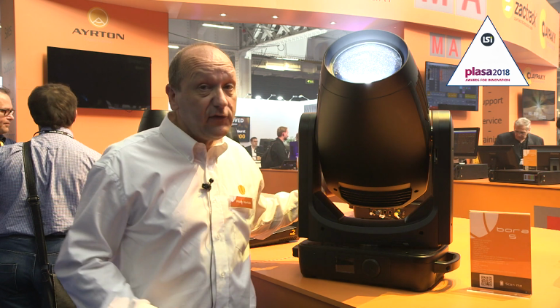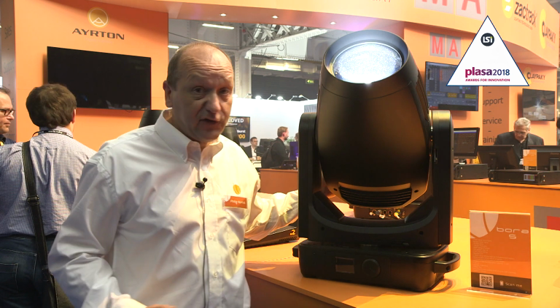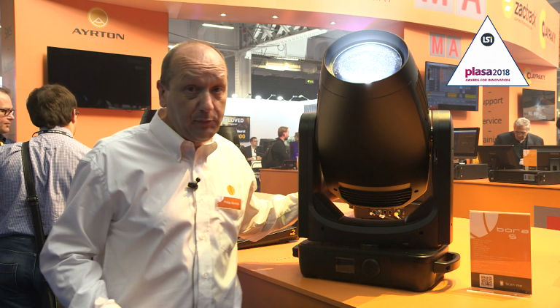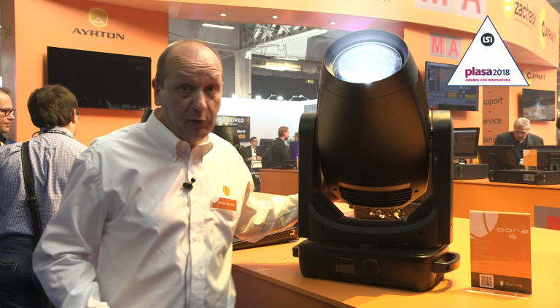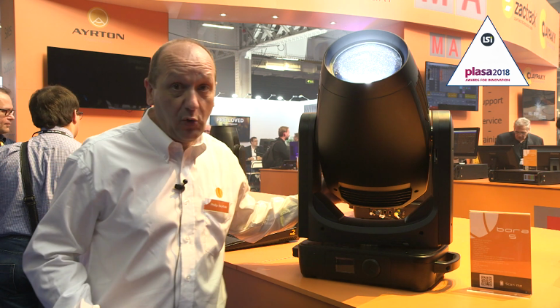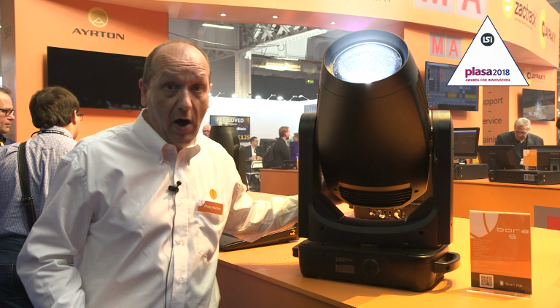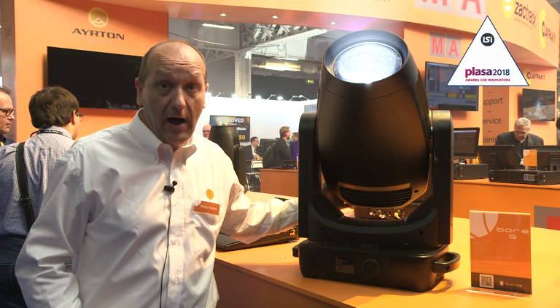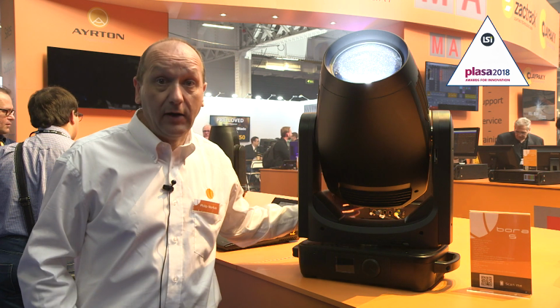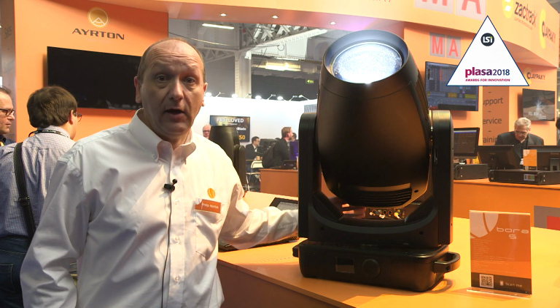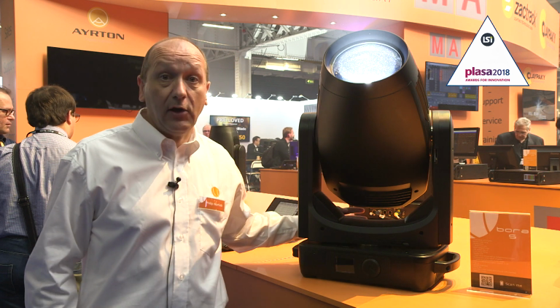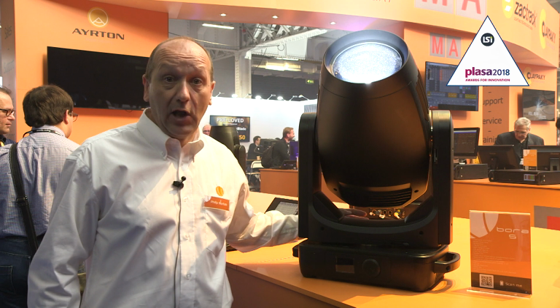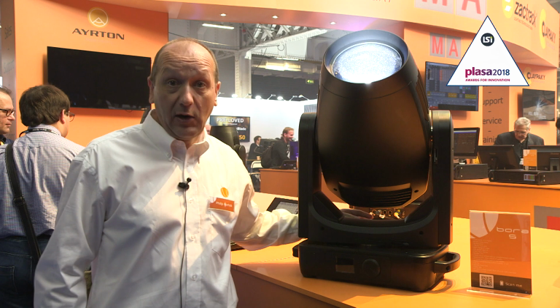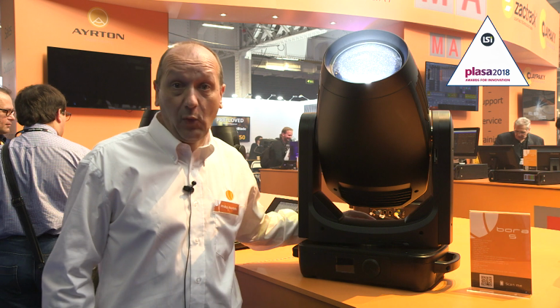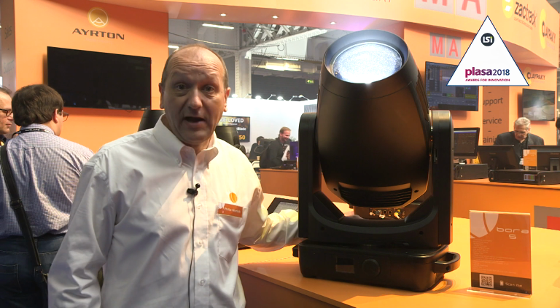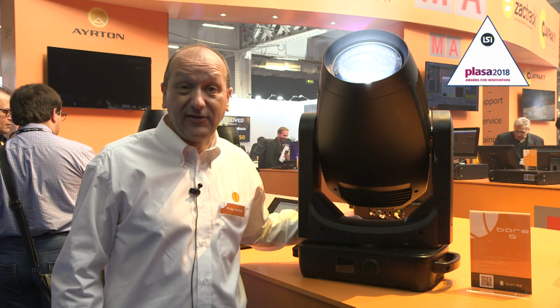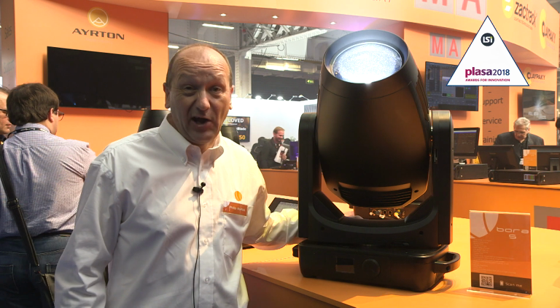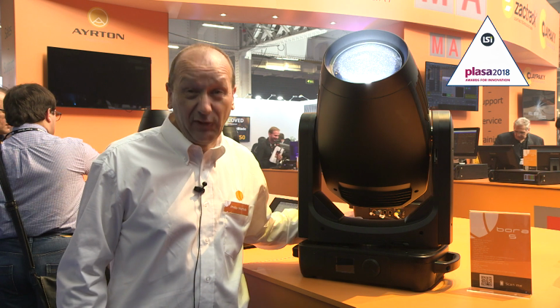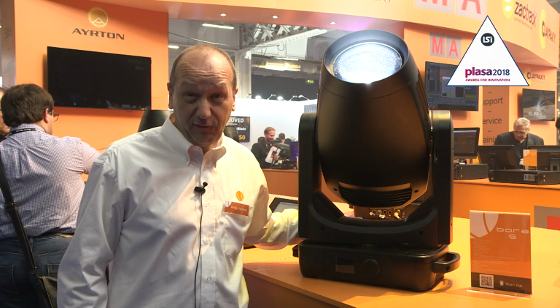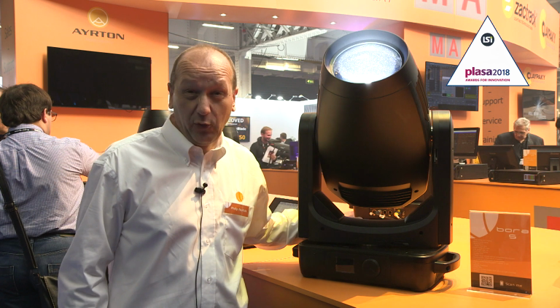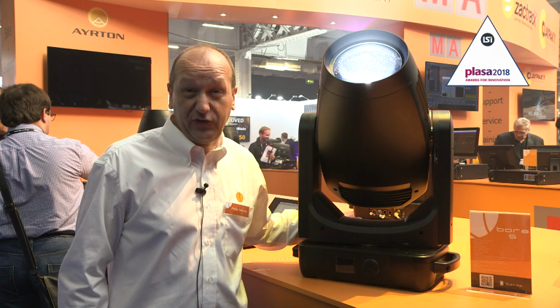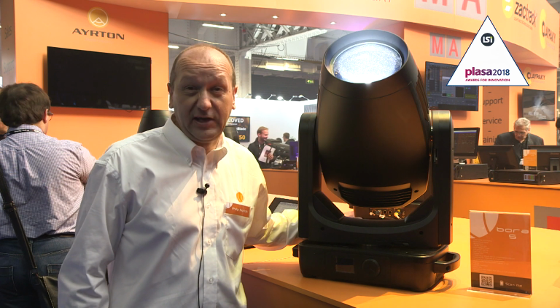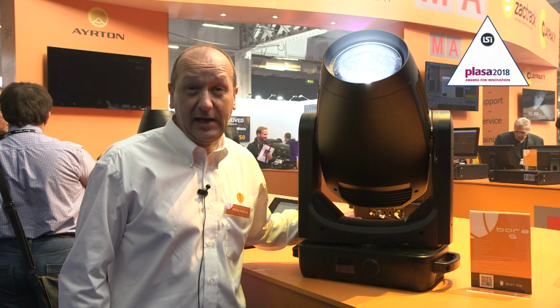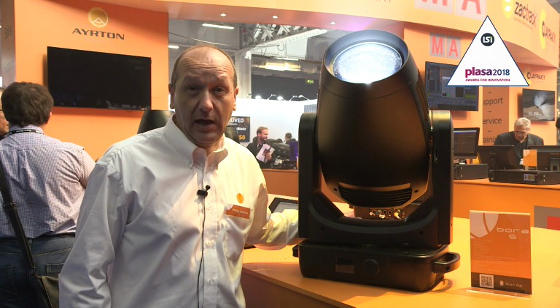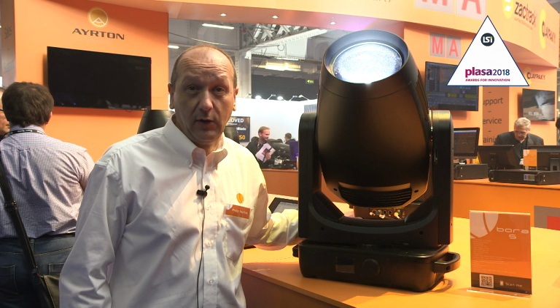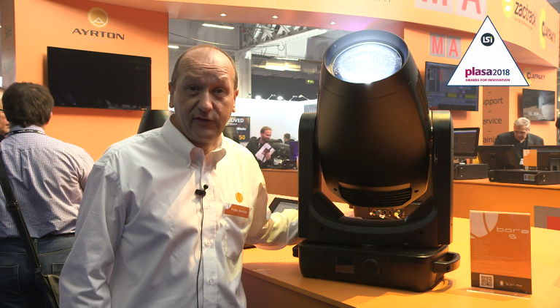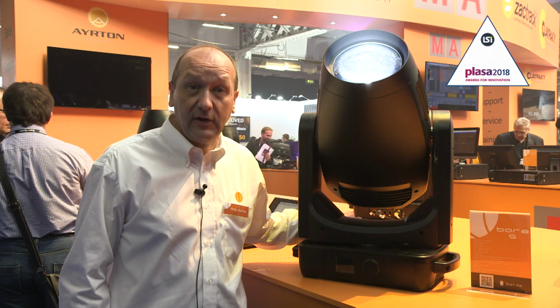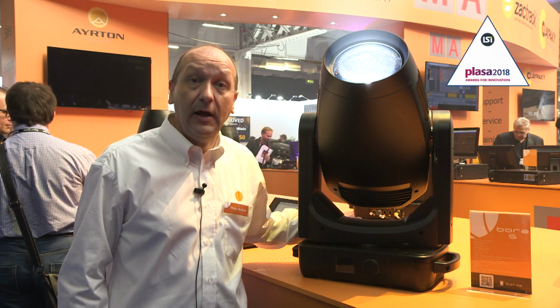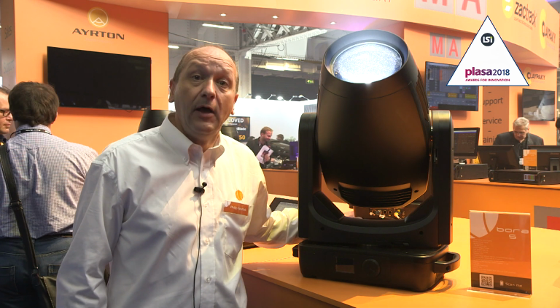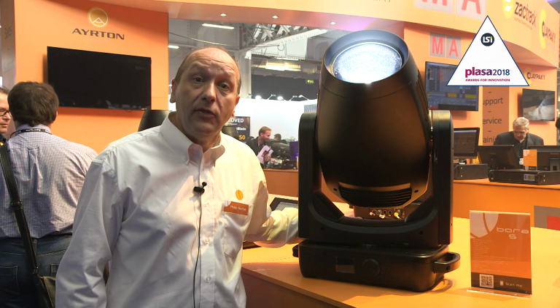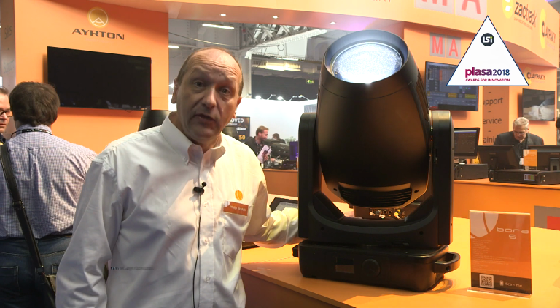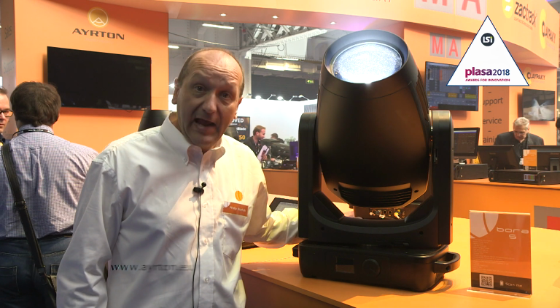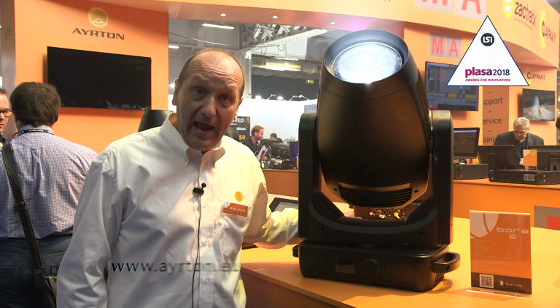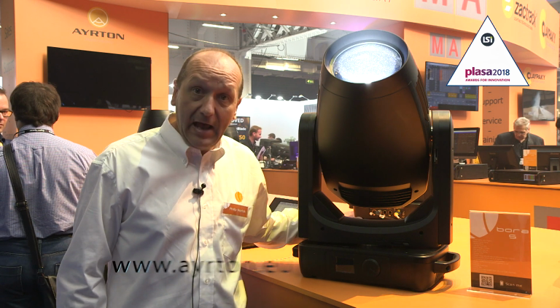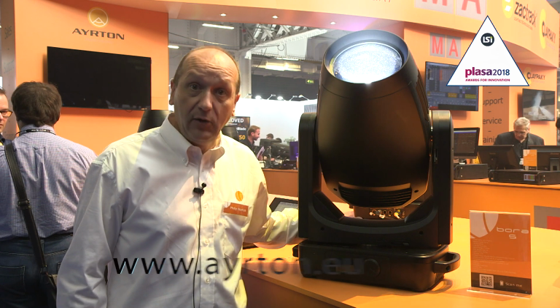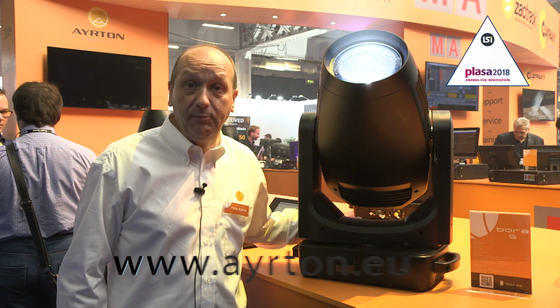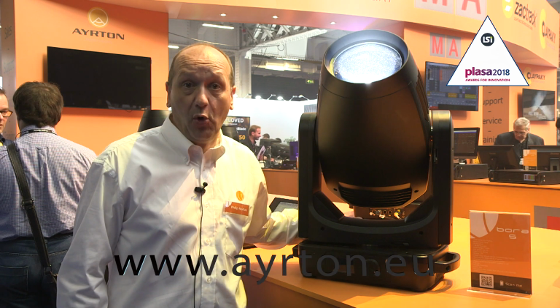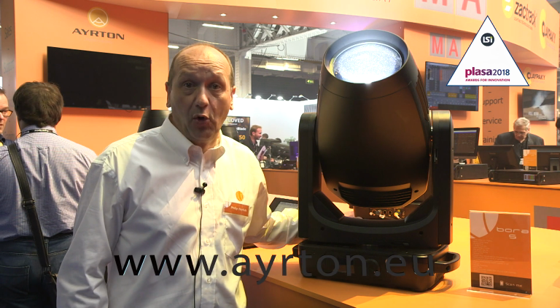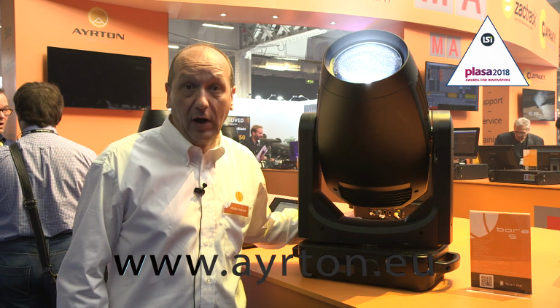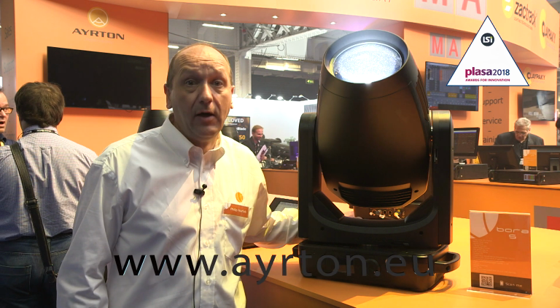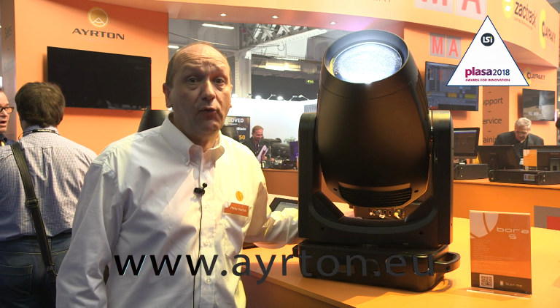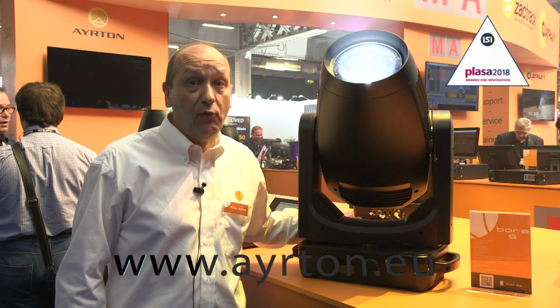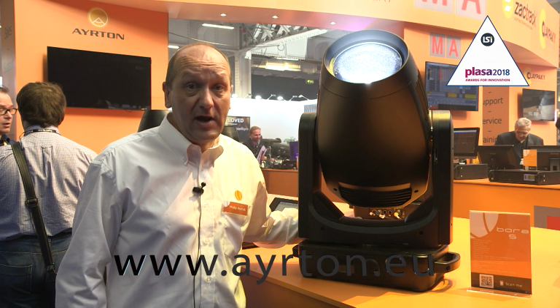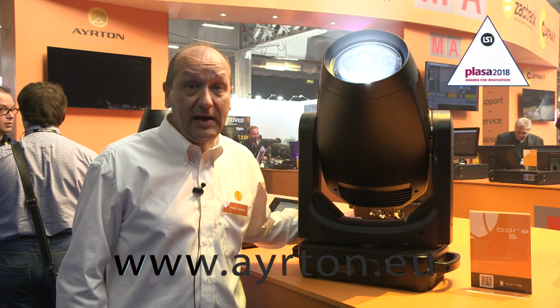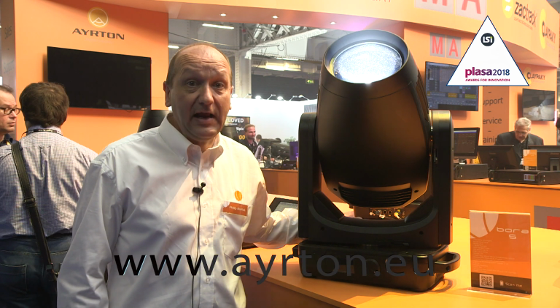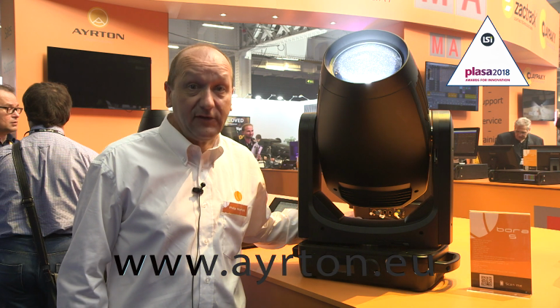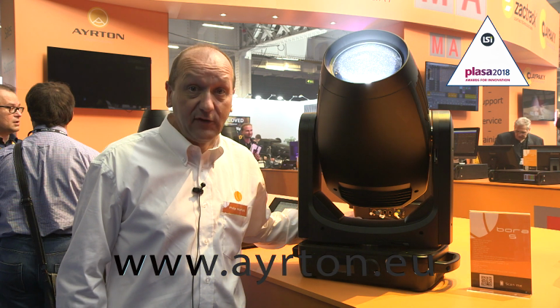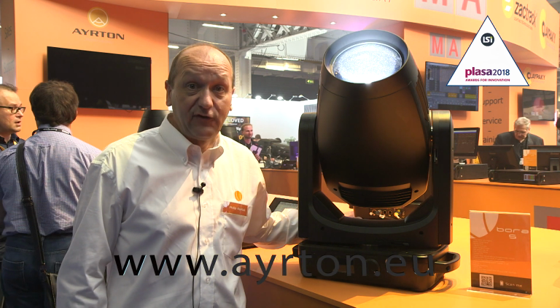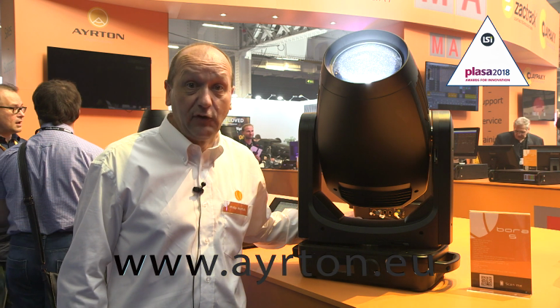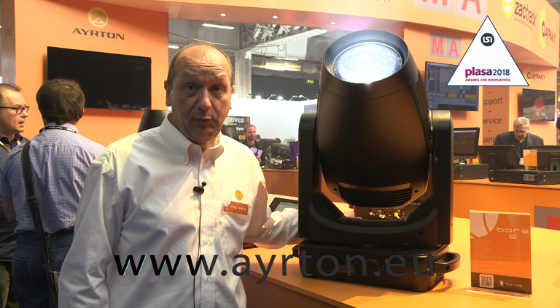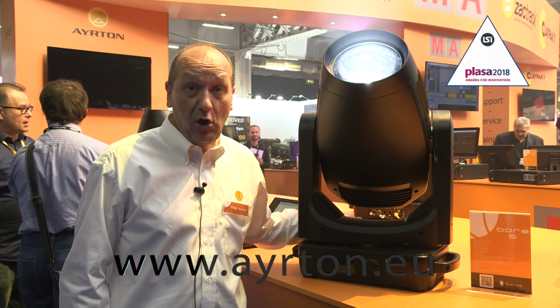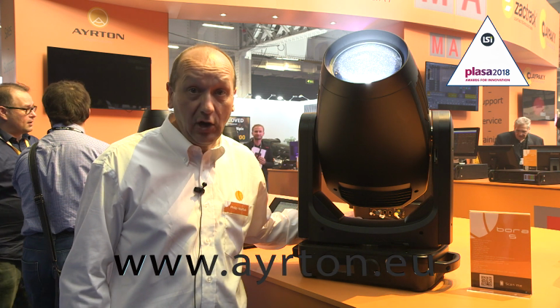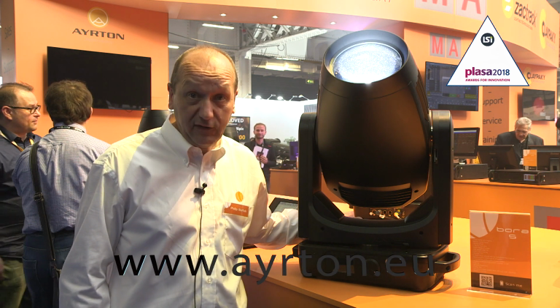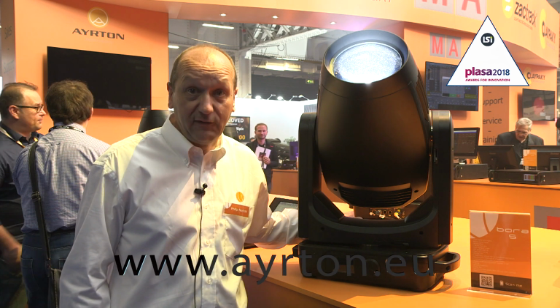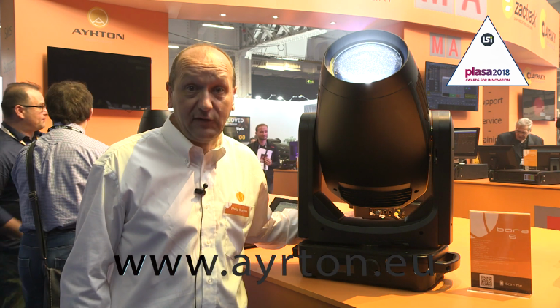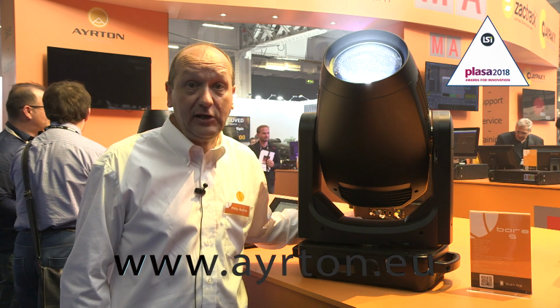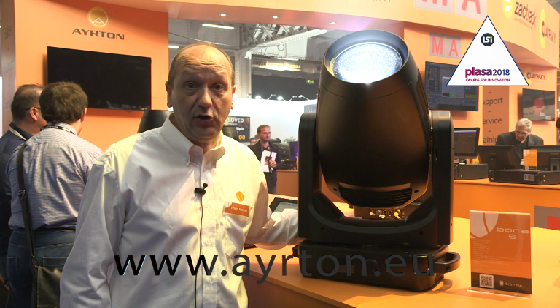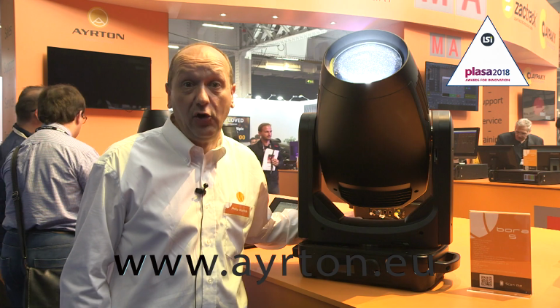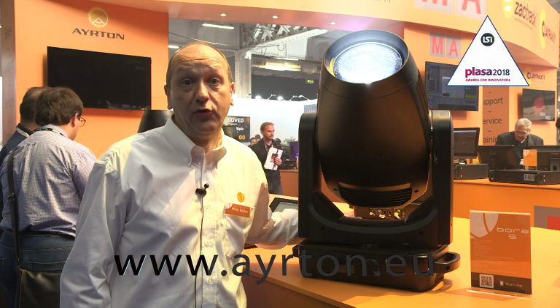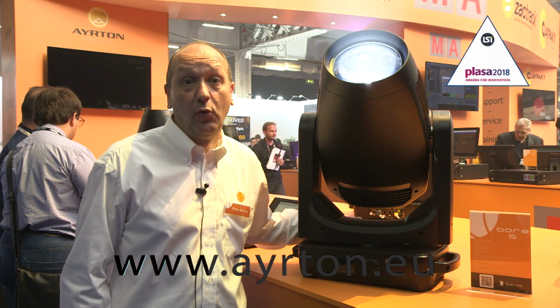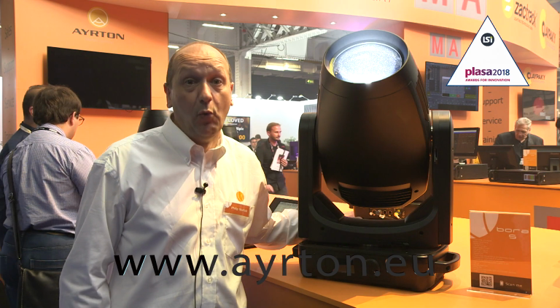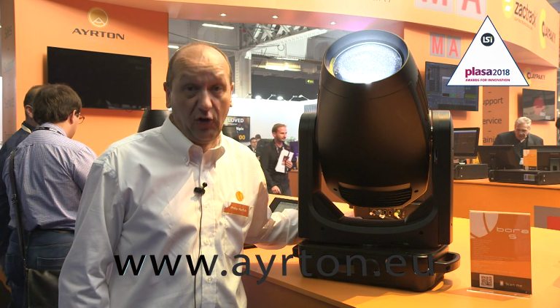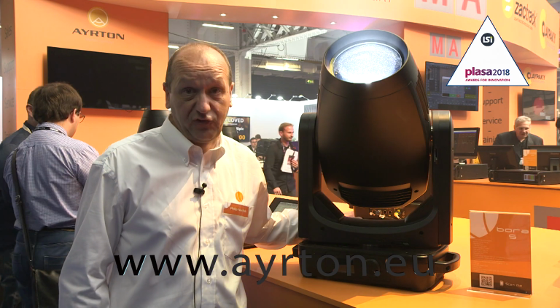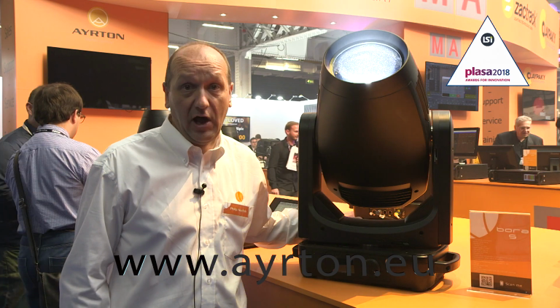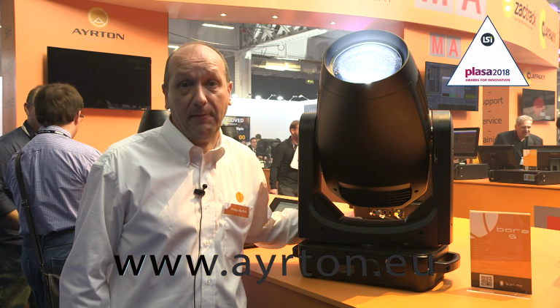Super quiet, lightweight, under 40 kilos — the Ayrton Bora really is a superlatively good wash light.